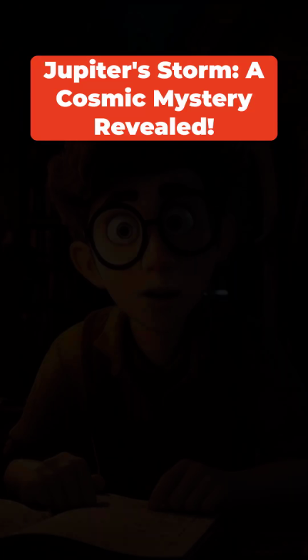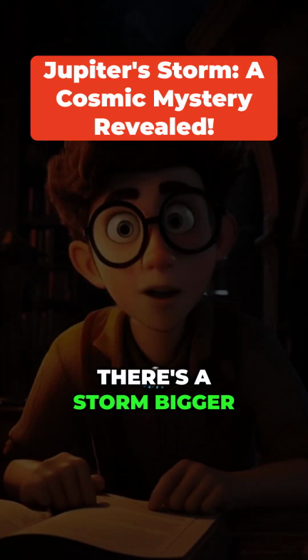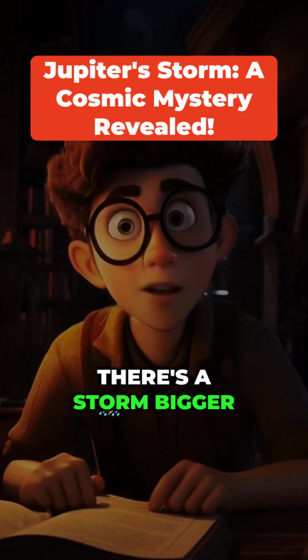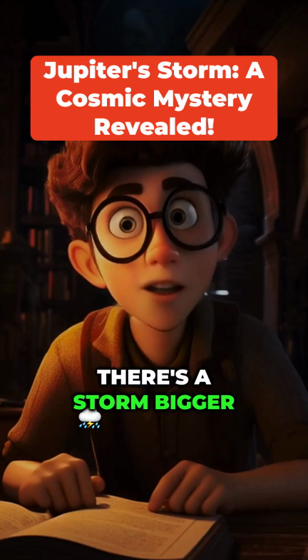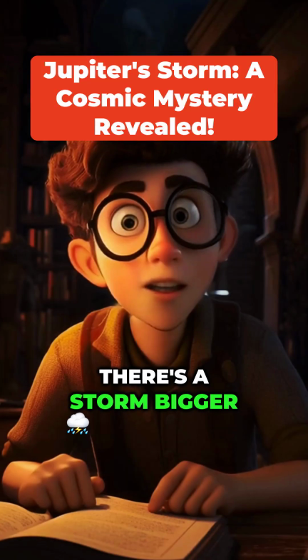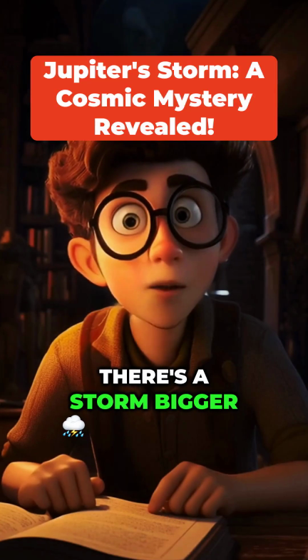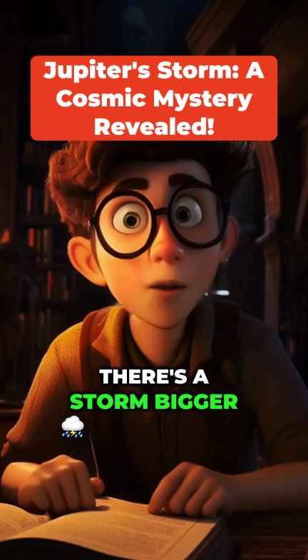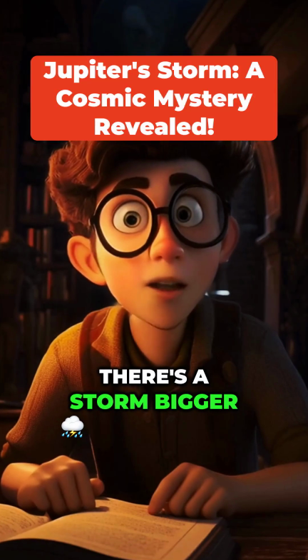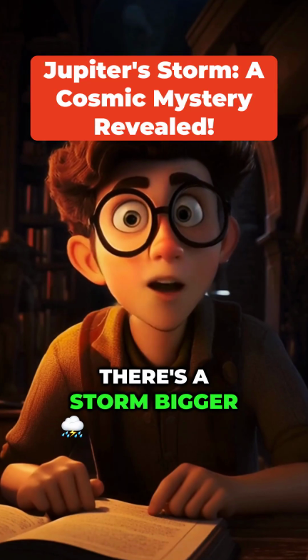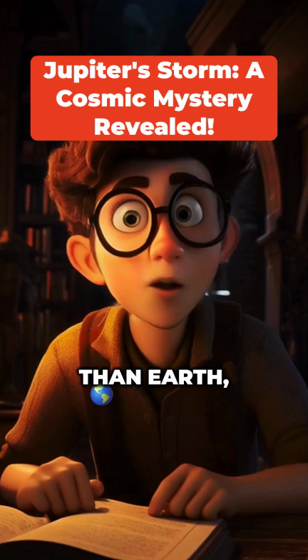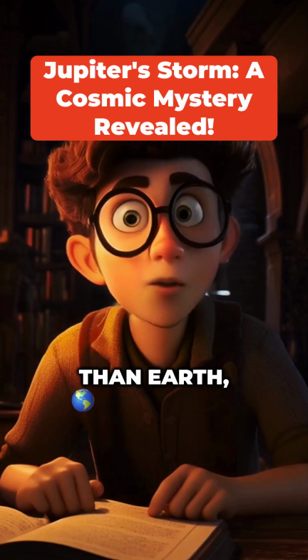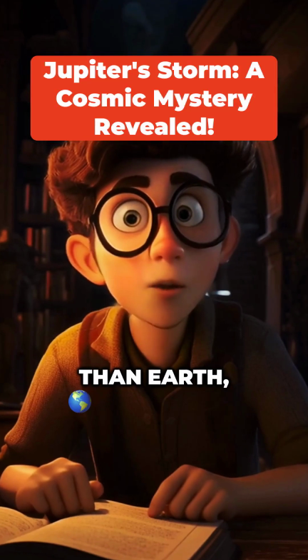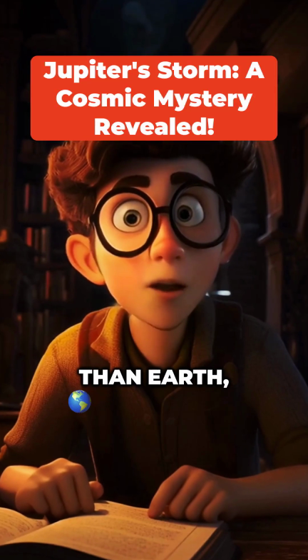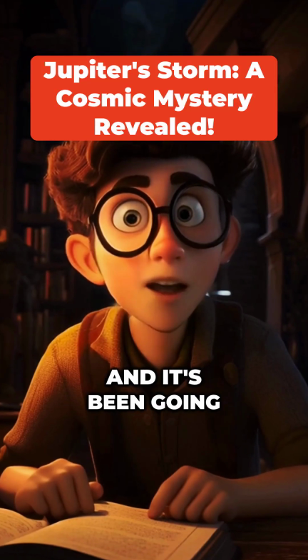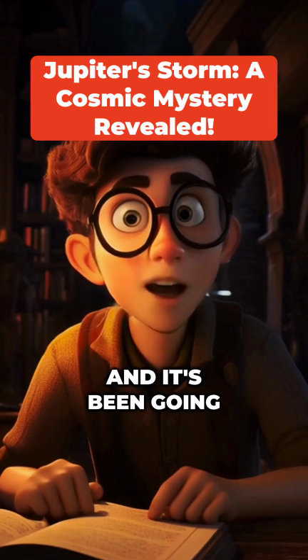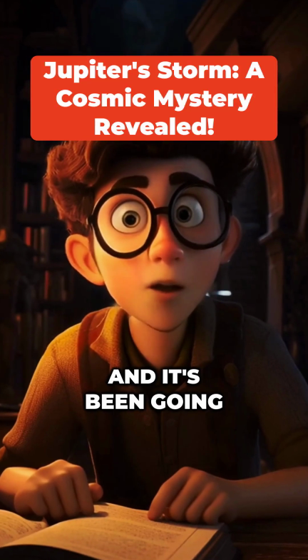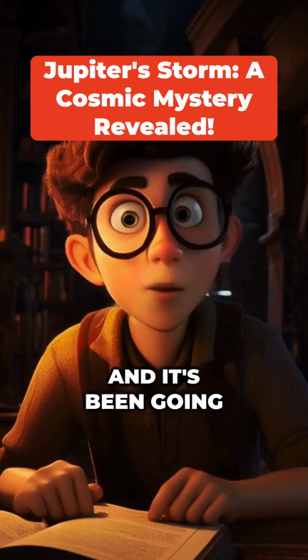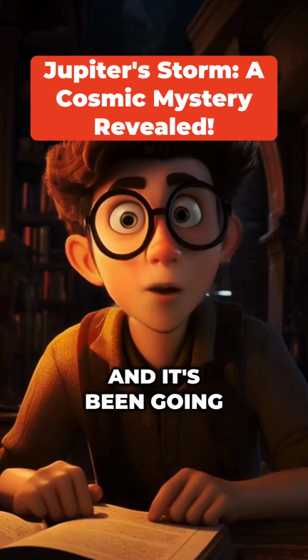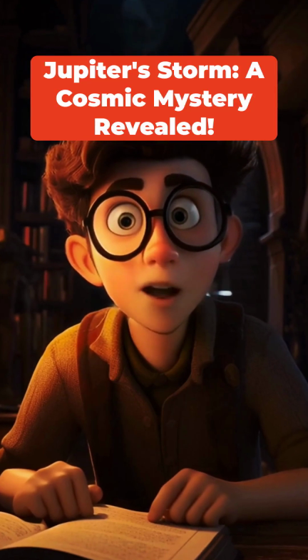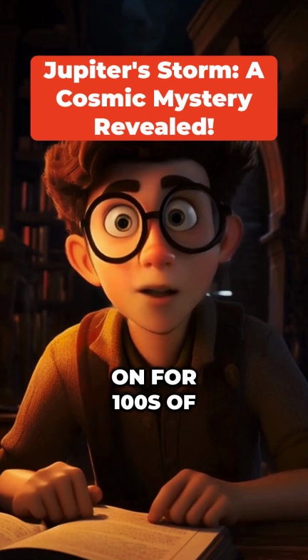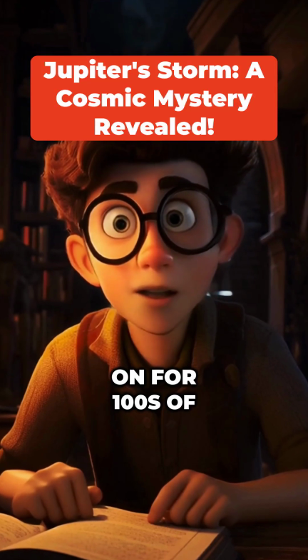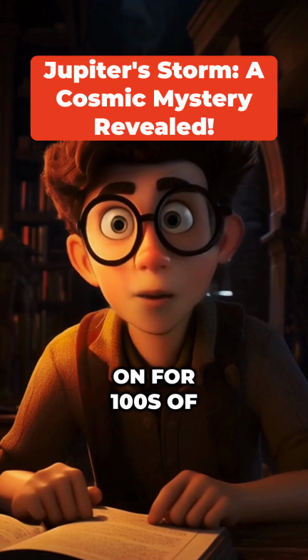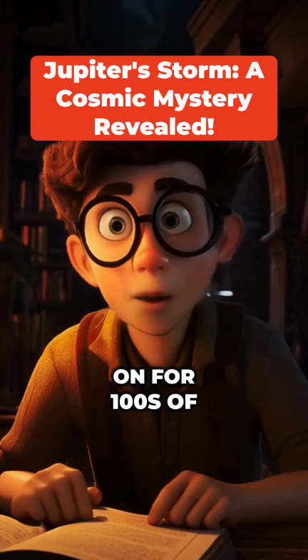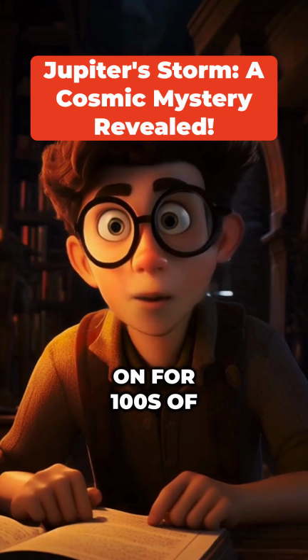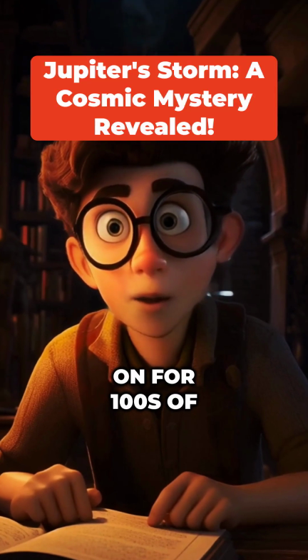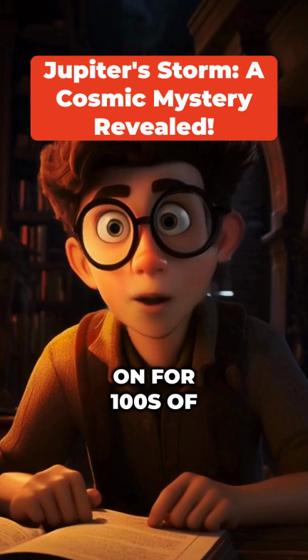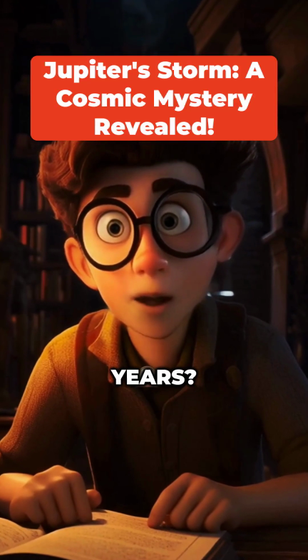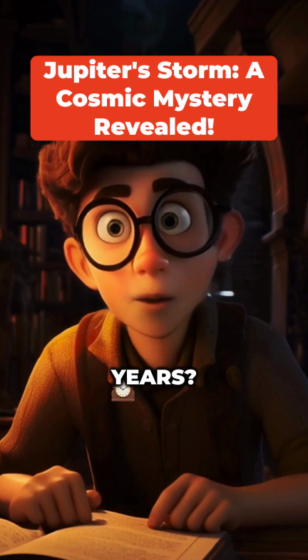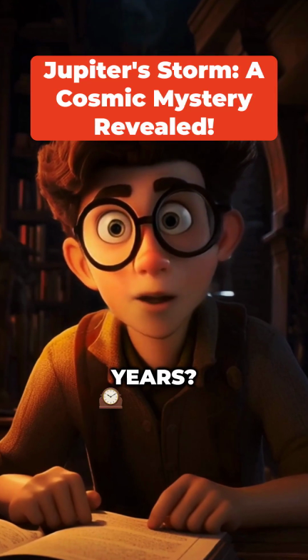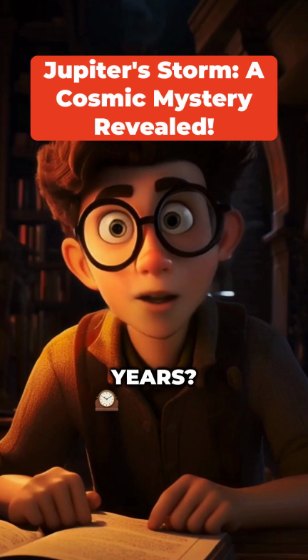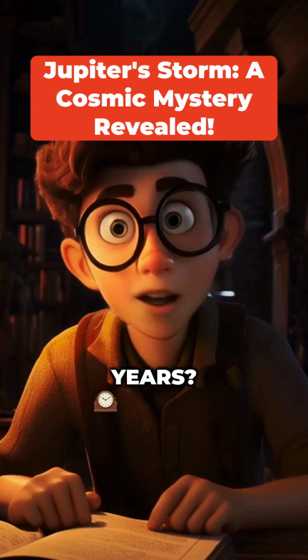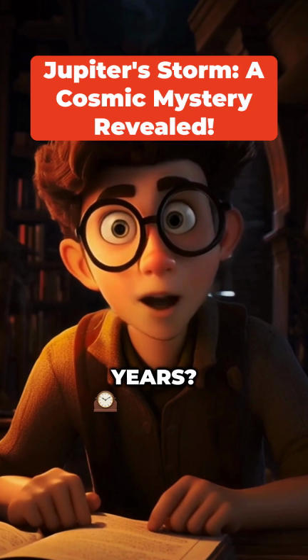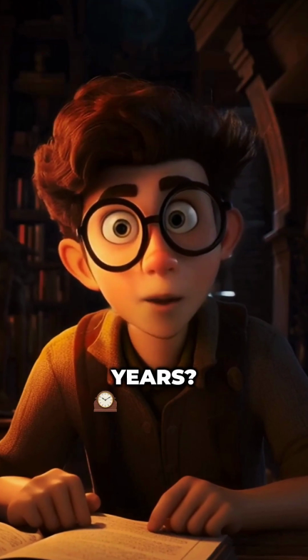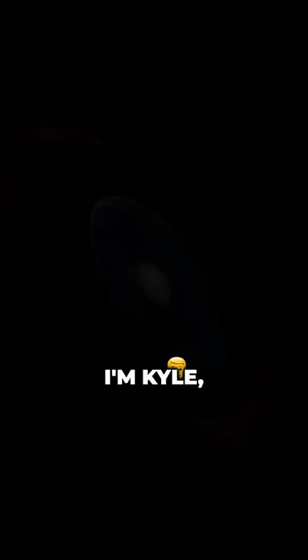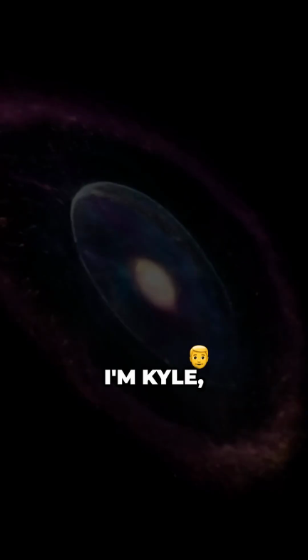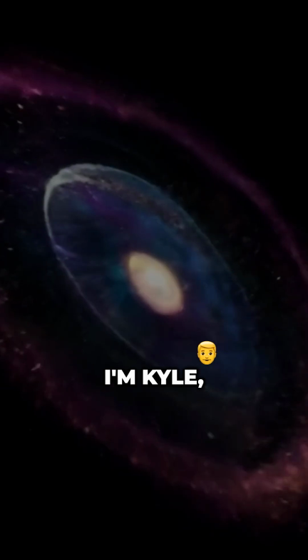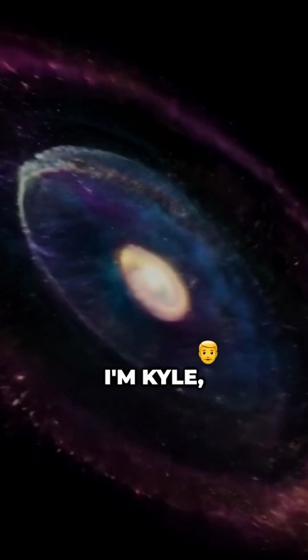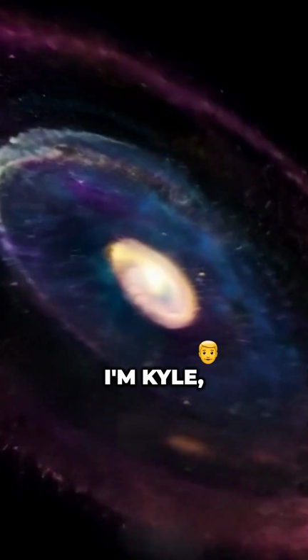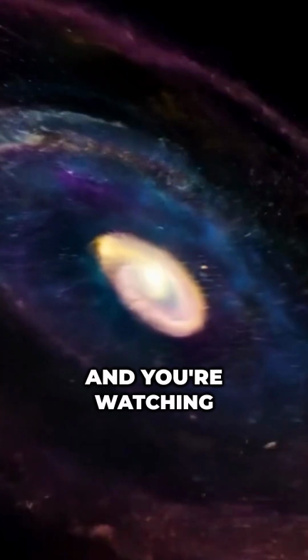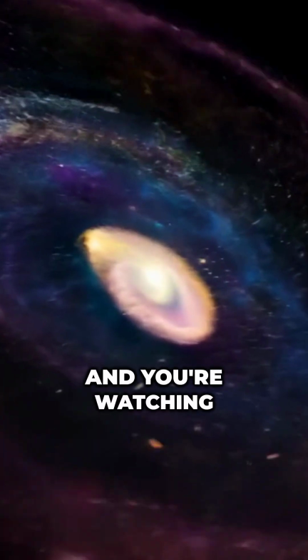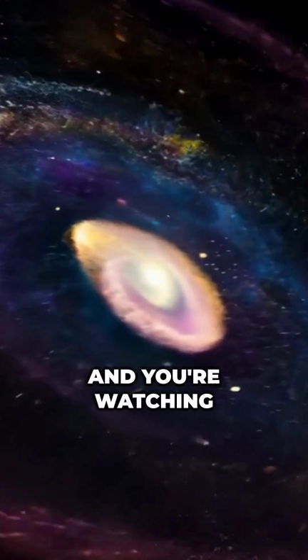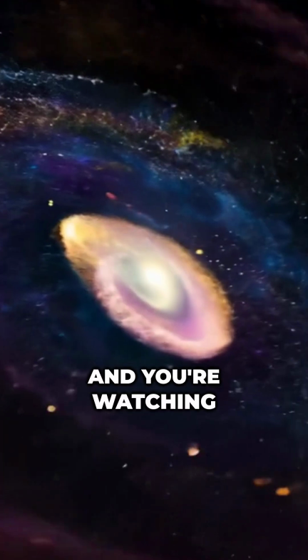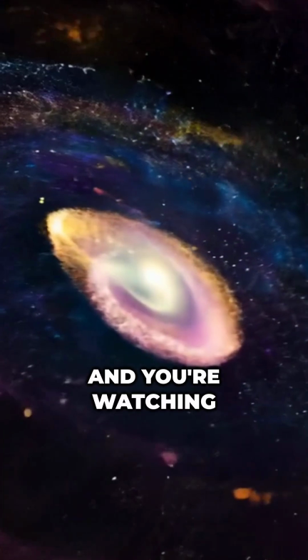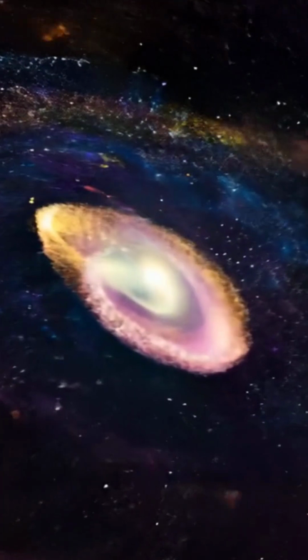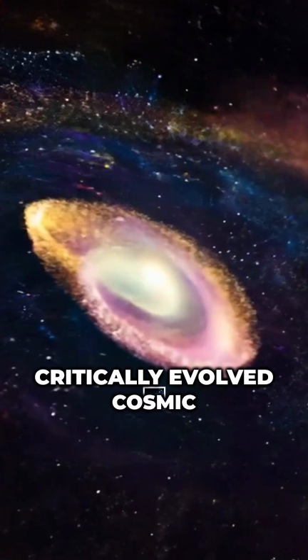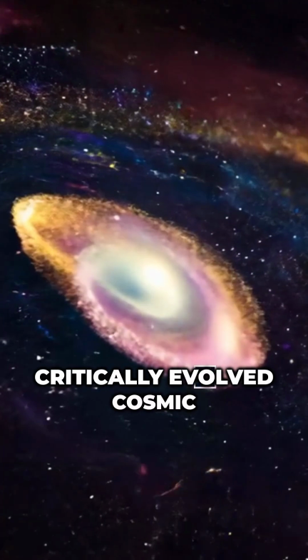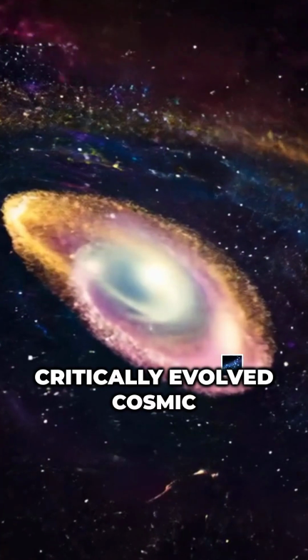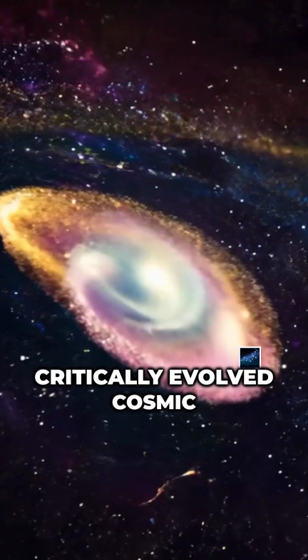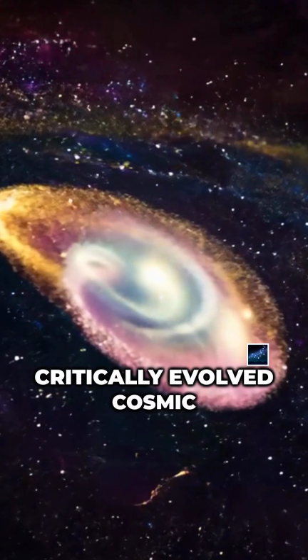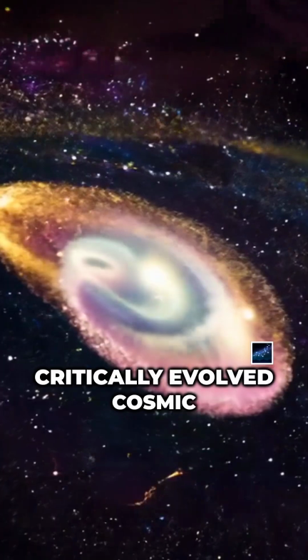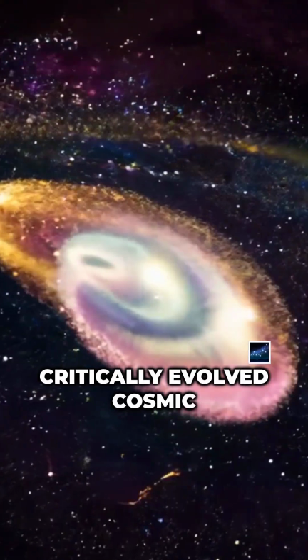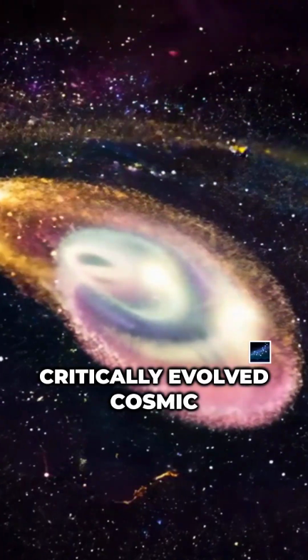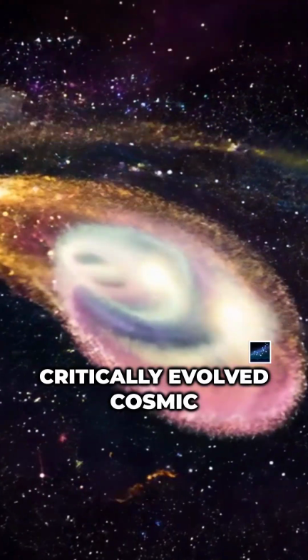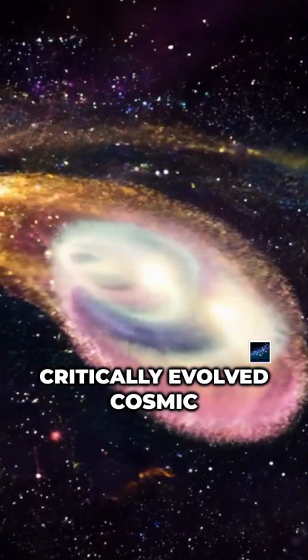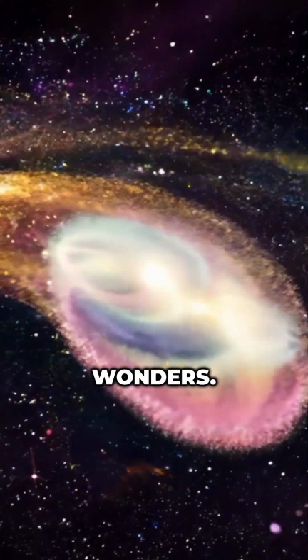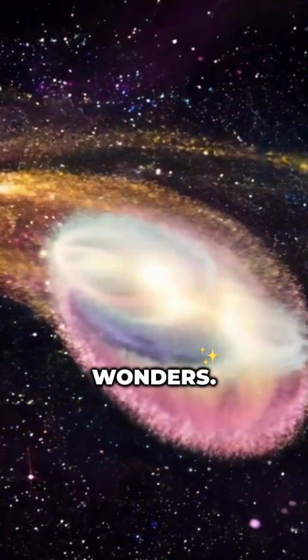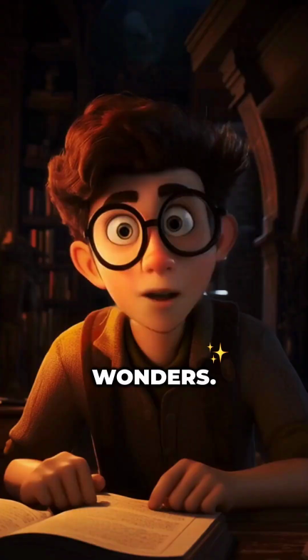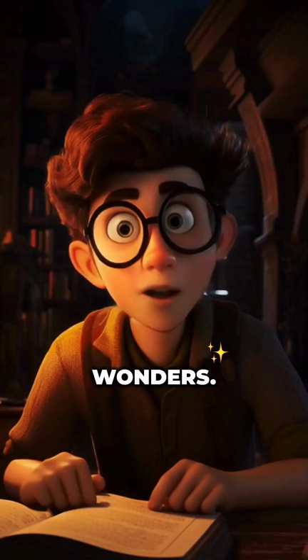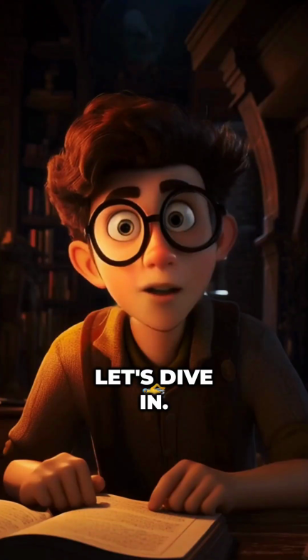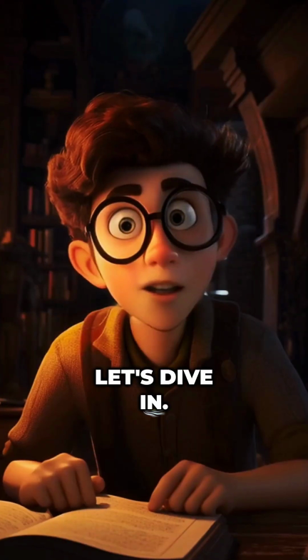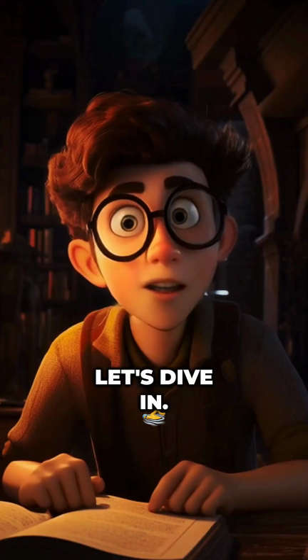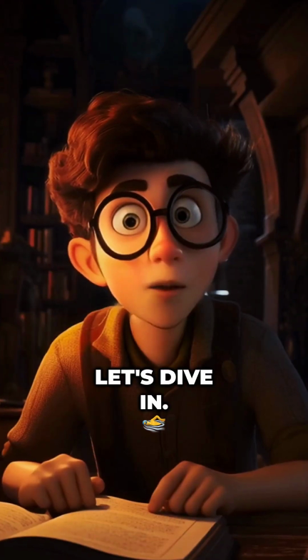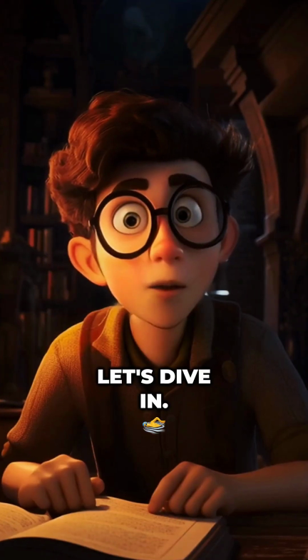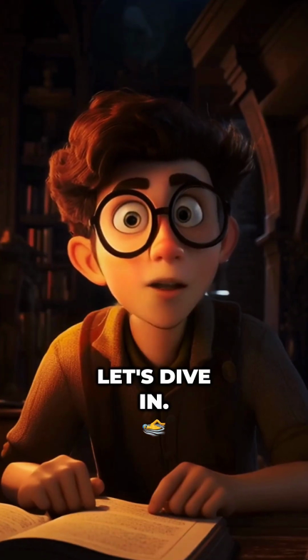There's a storm bigger than Earth, and it's been going on for hundreds of years. I'm Kyle, and you're watching Critically Evolved Cosmic Wonders. Let's dive in.